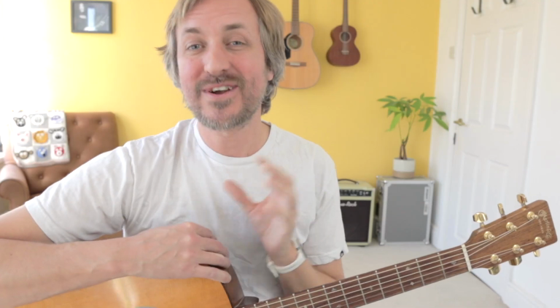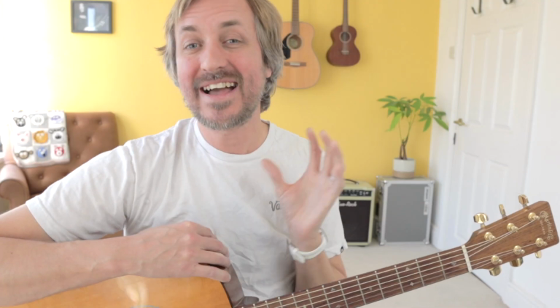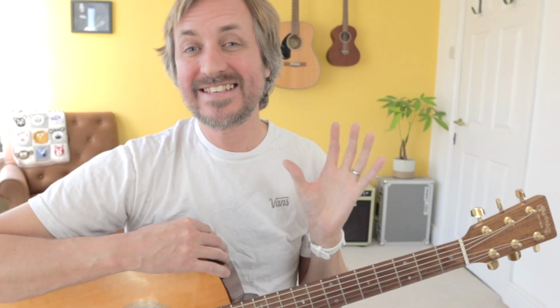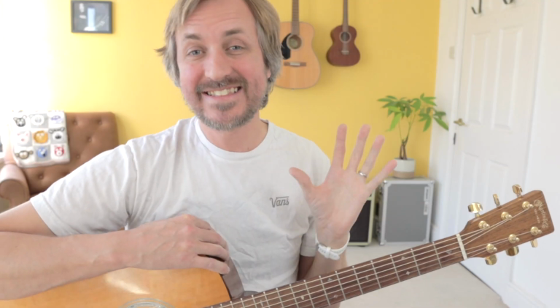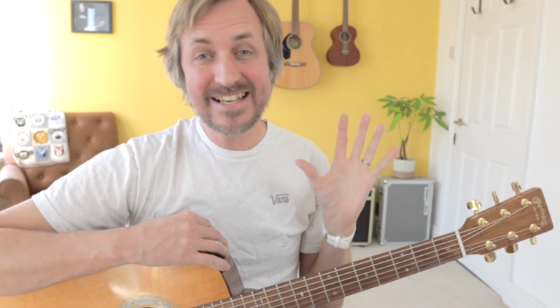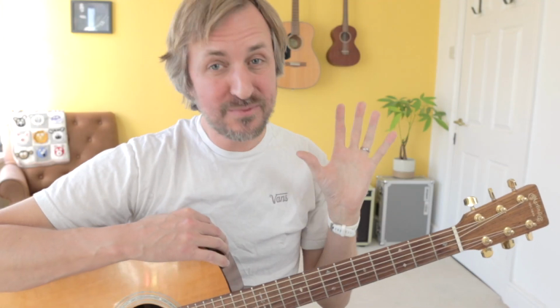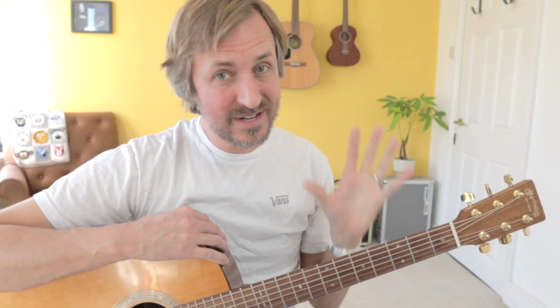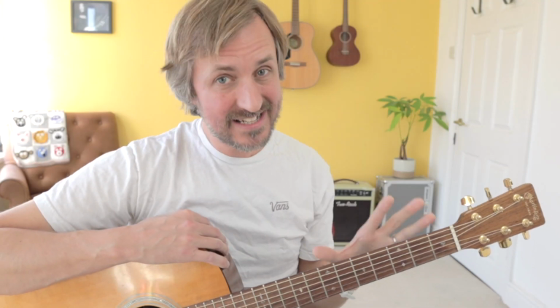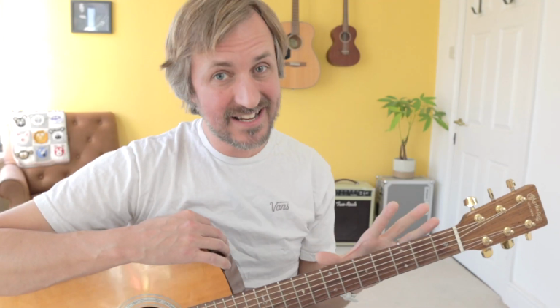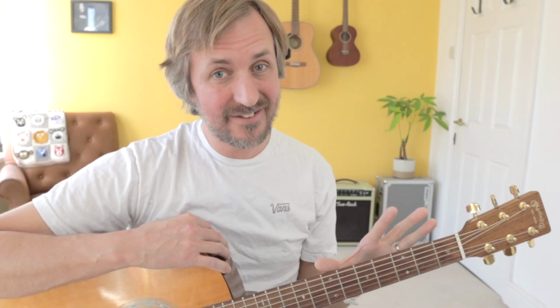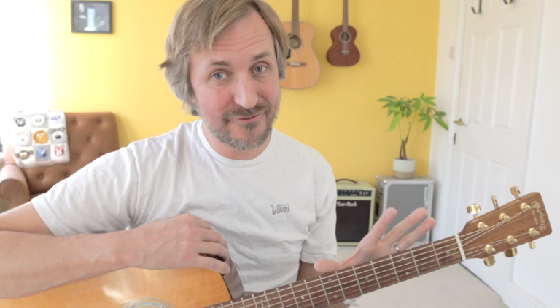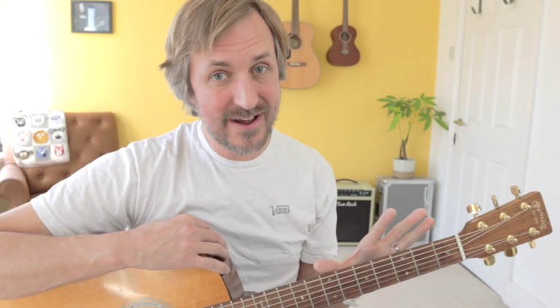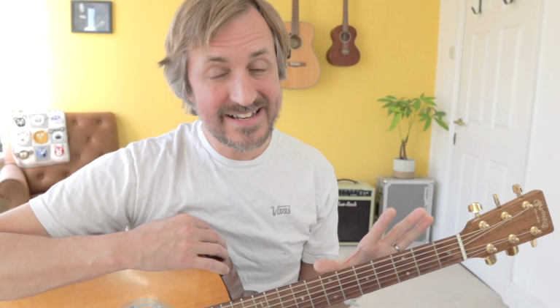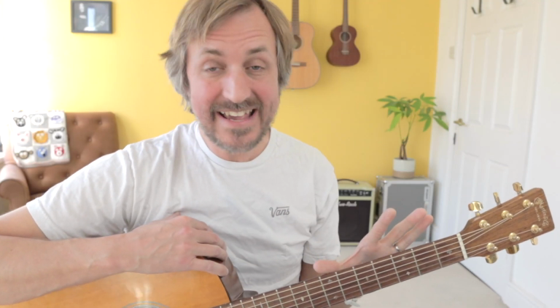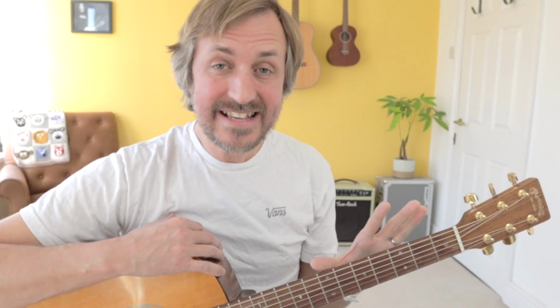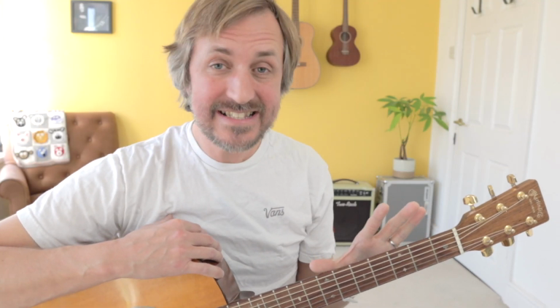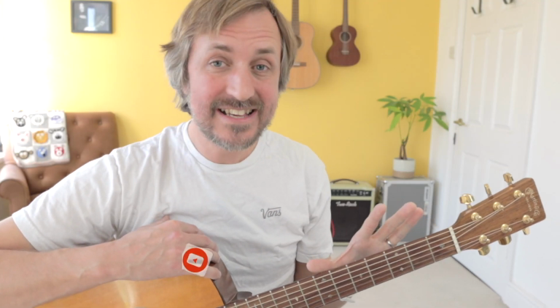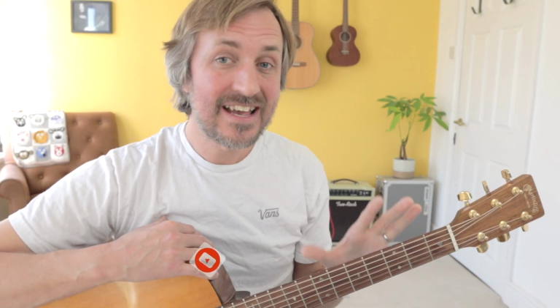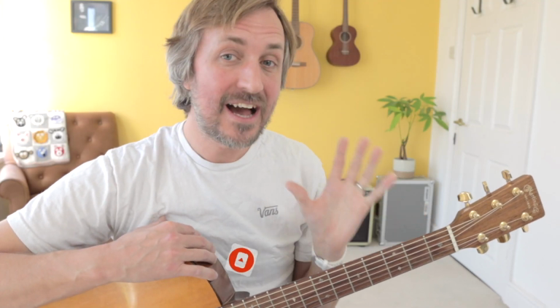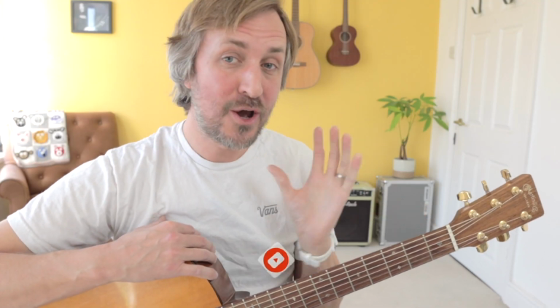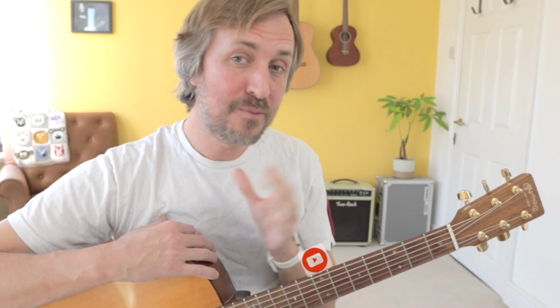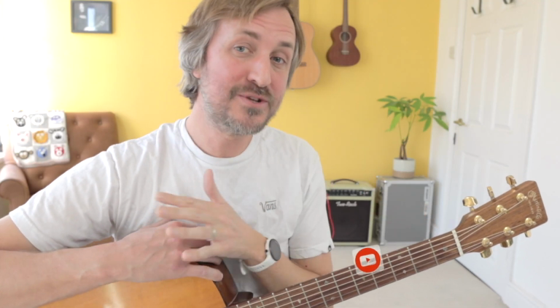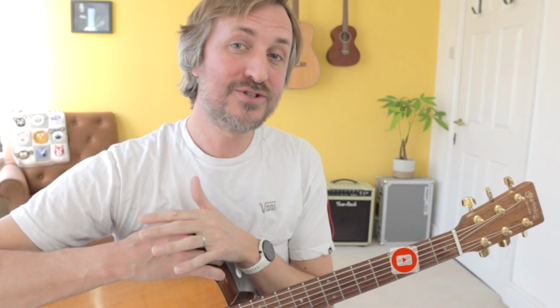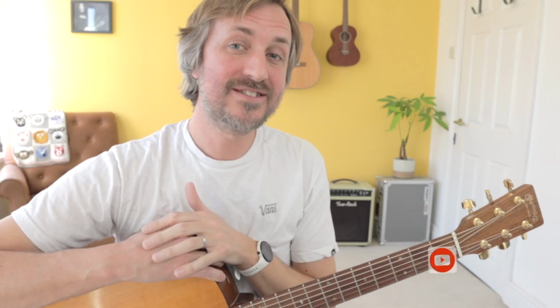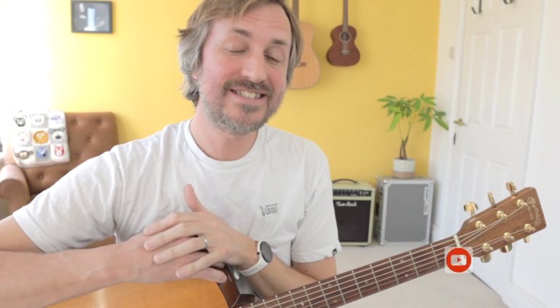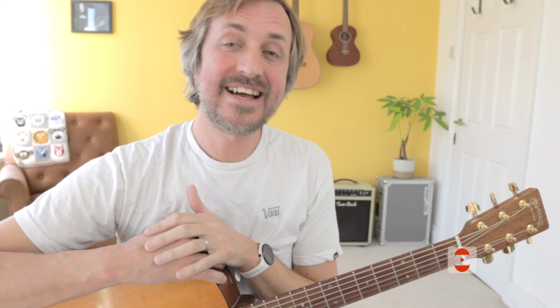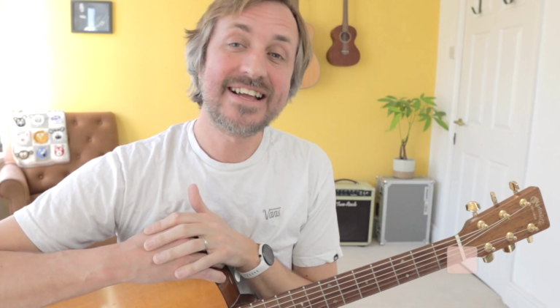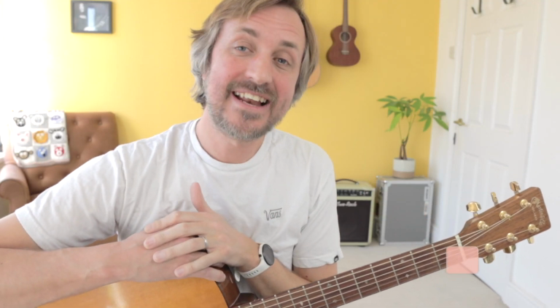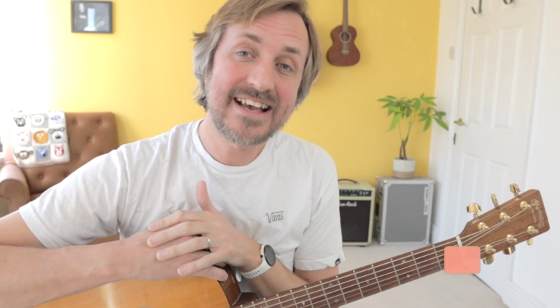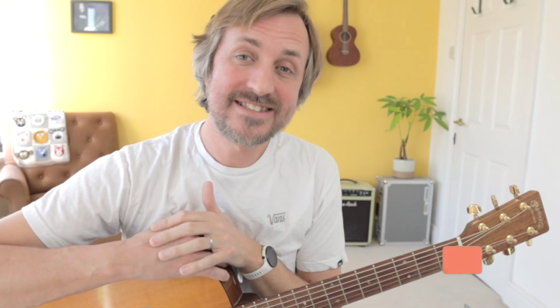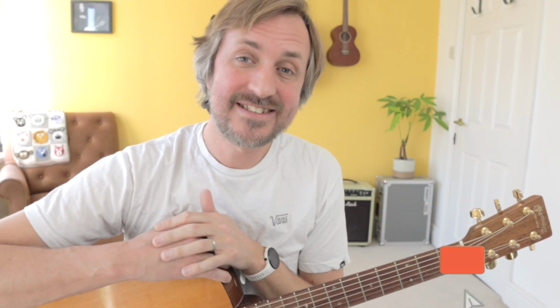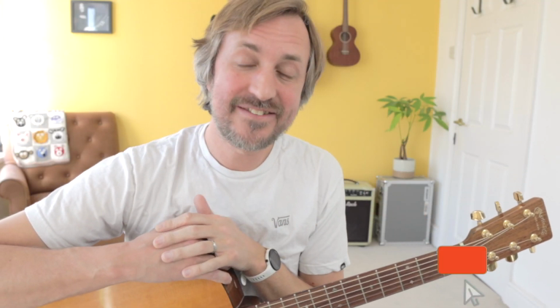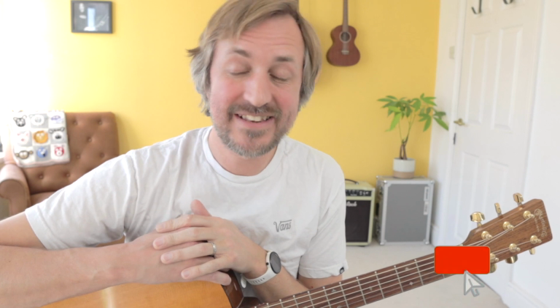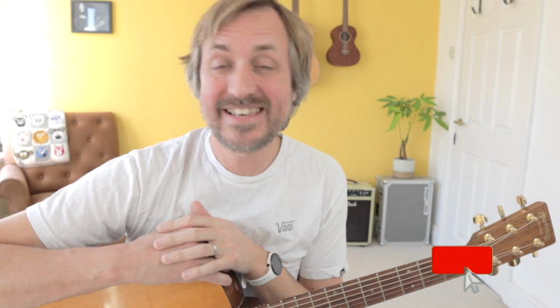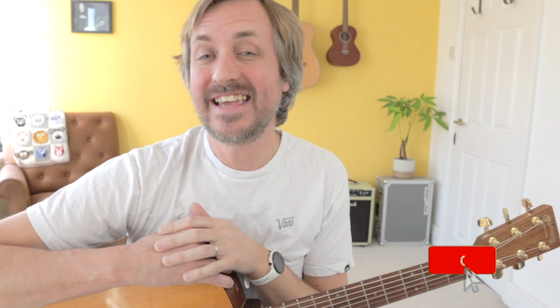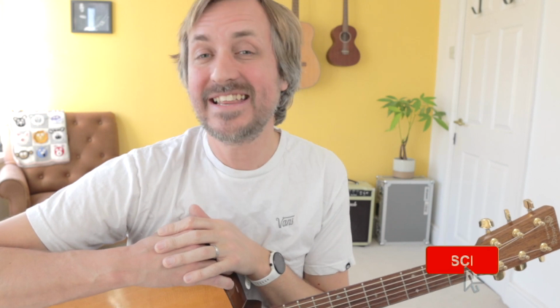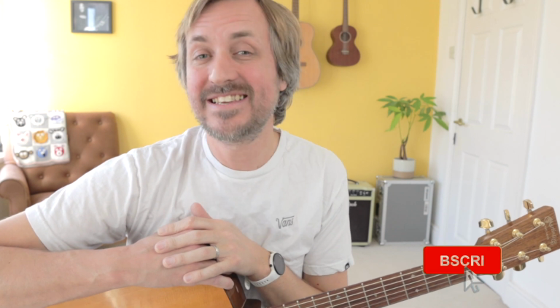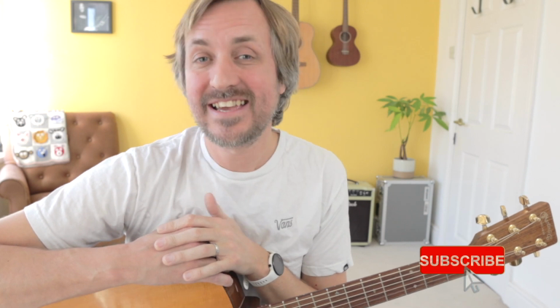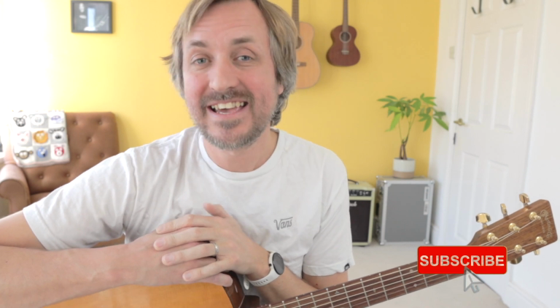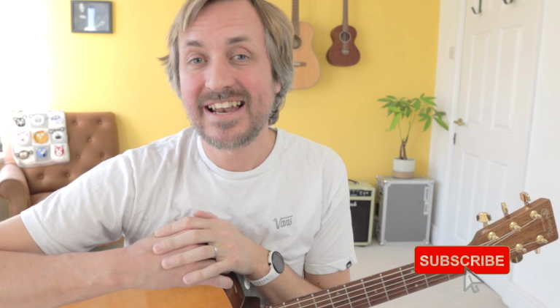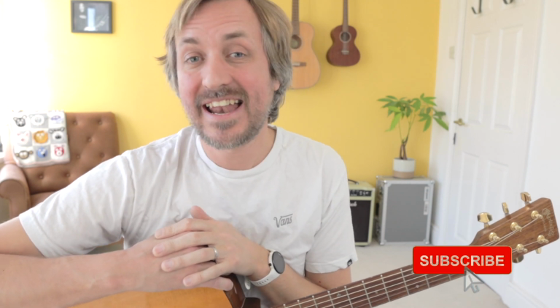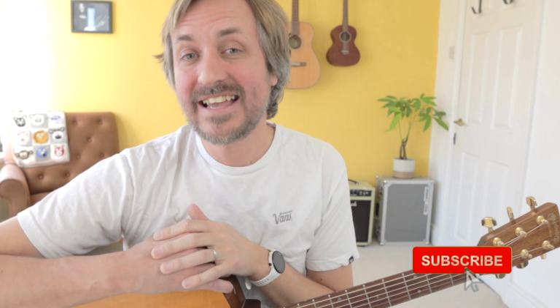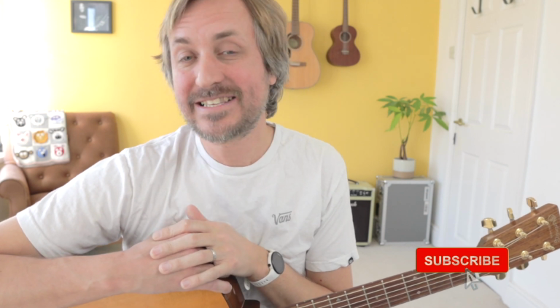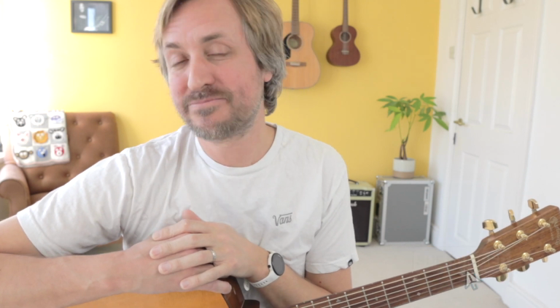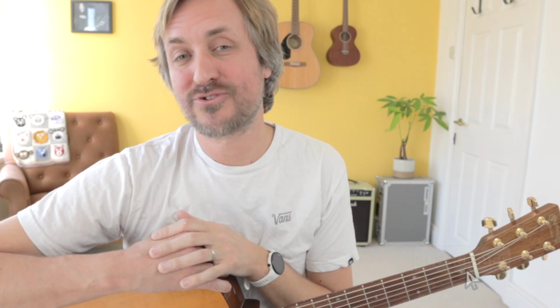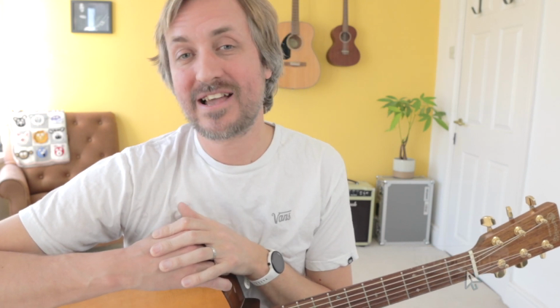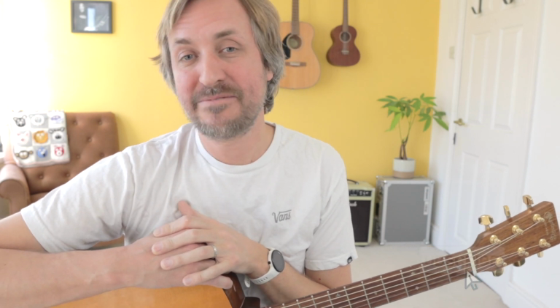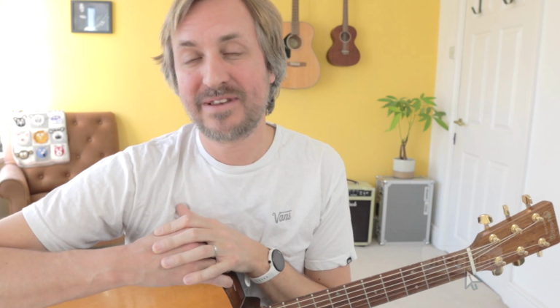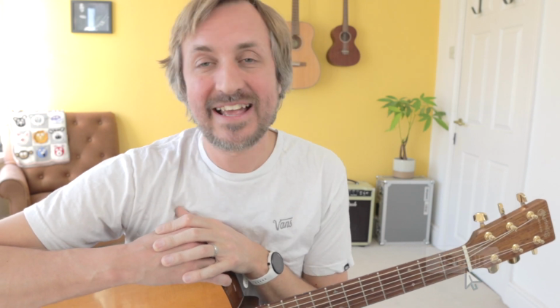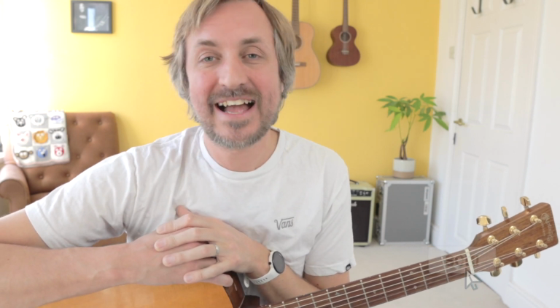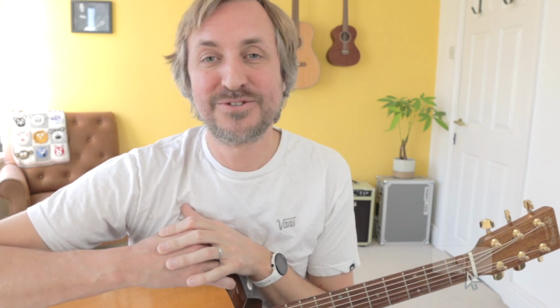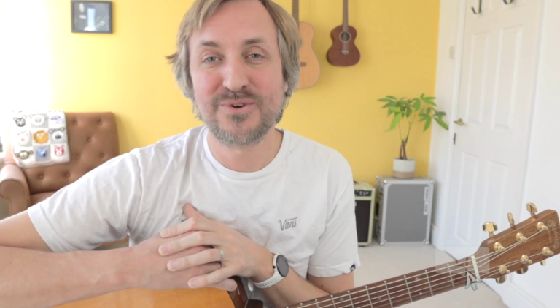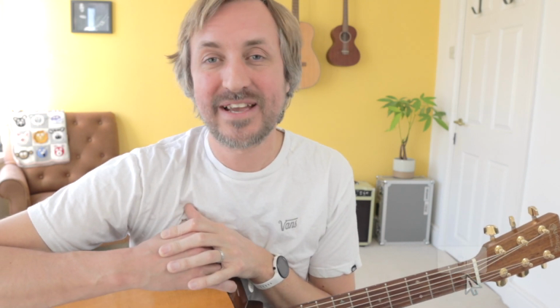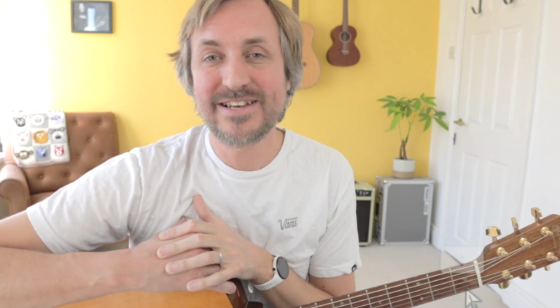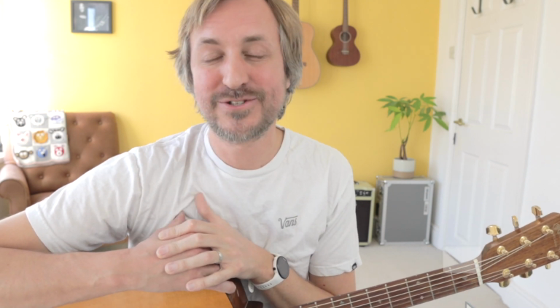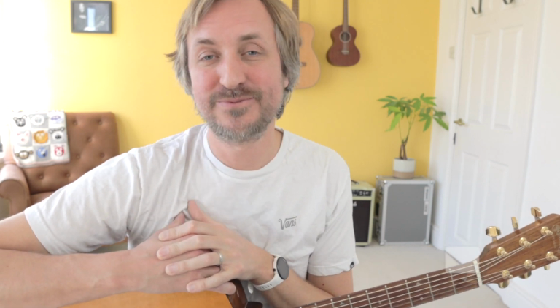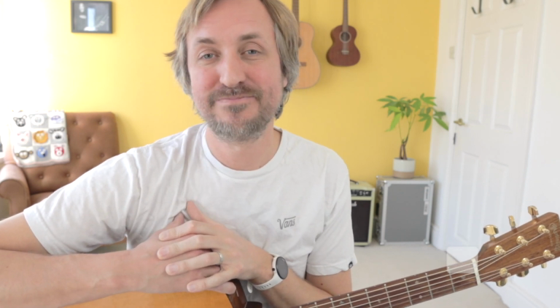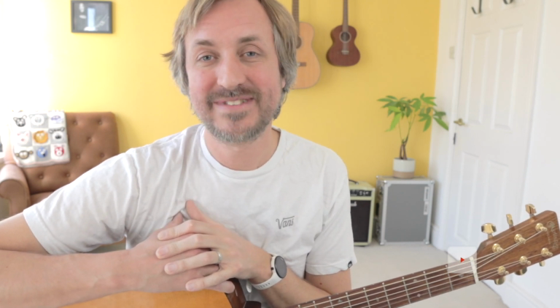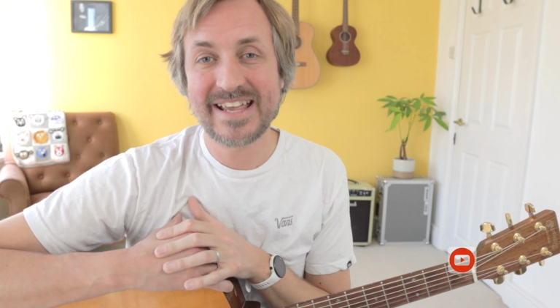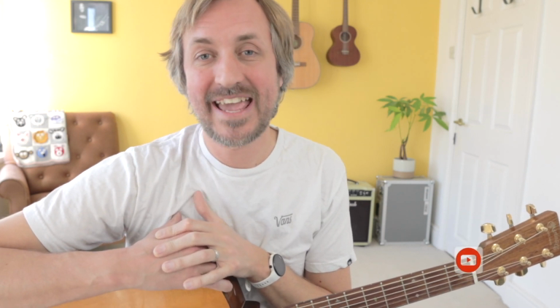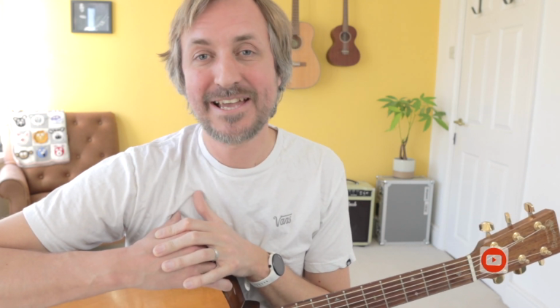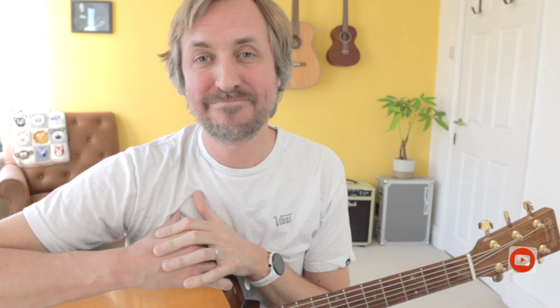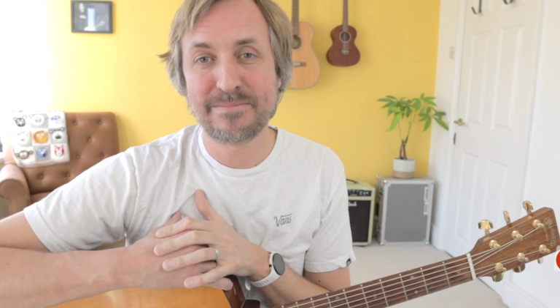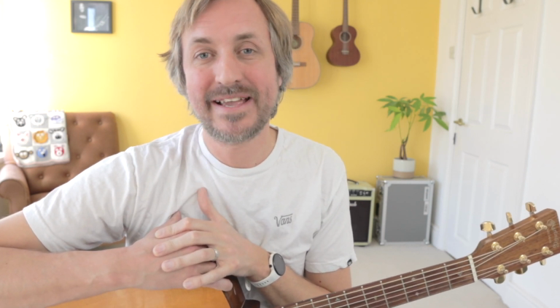So guys, that's what a guitar fret is. I hope you enjoyed this tiny lesson. If you did, like, subscribe and I'll catch you all again soon. Take care. Bye-bye.